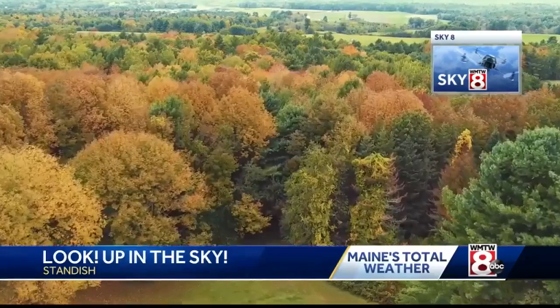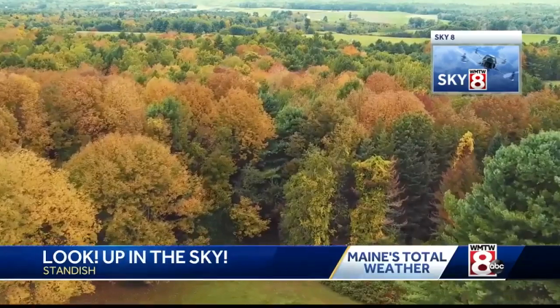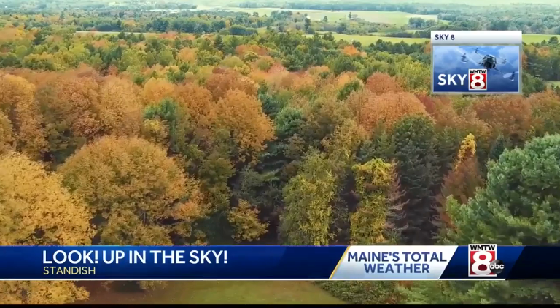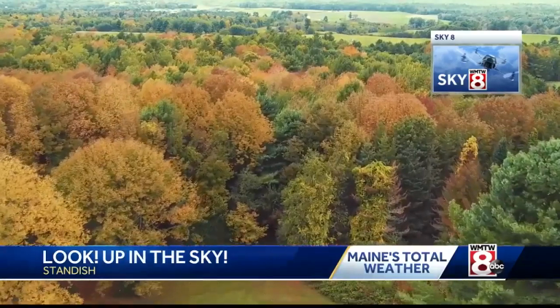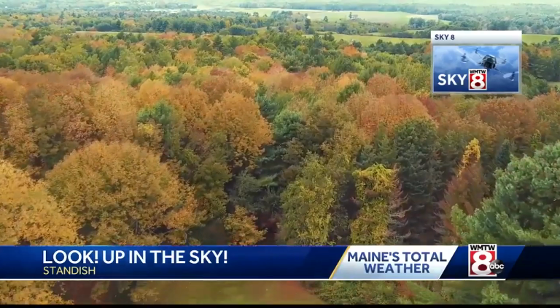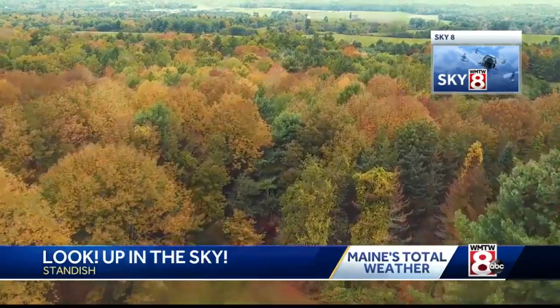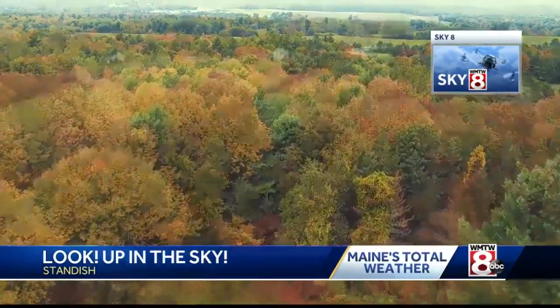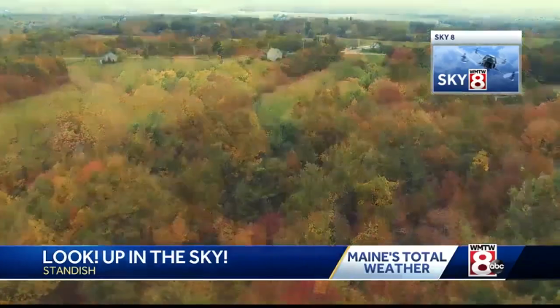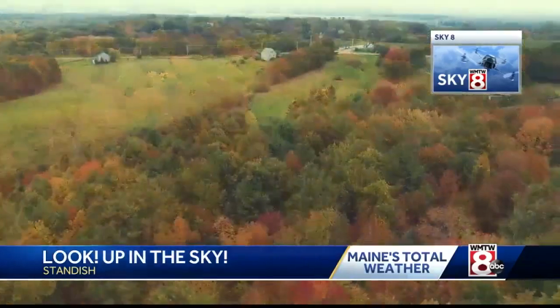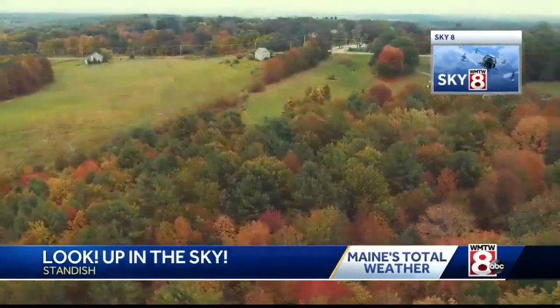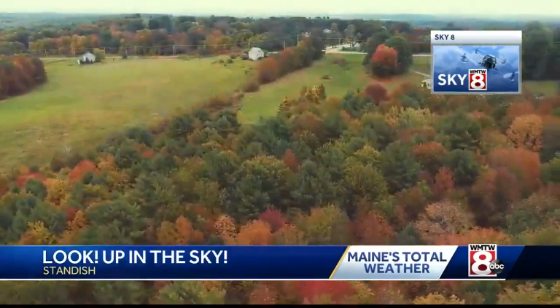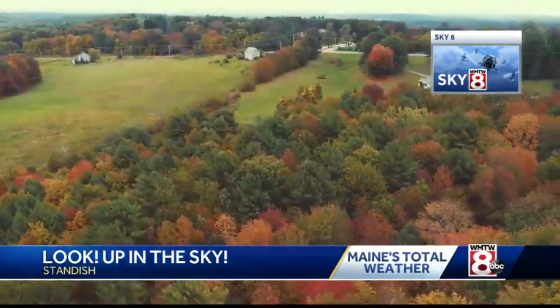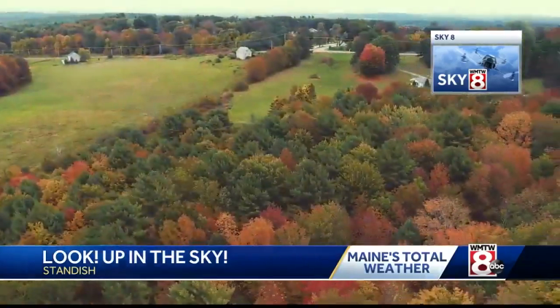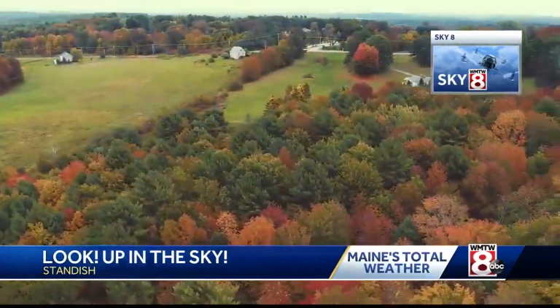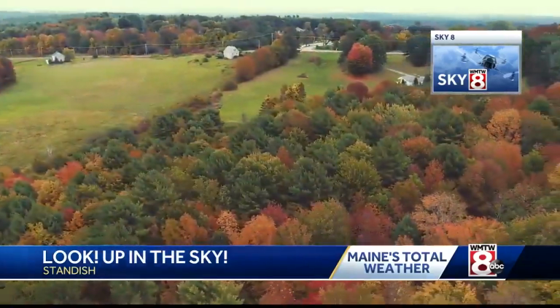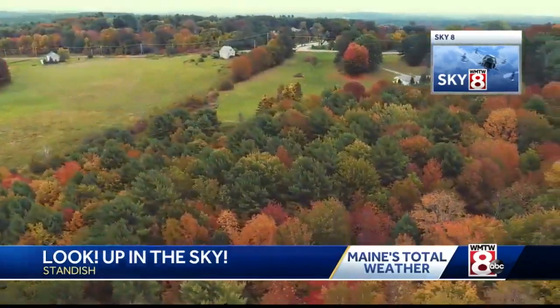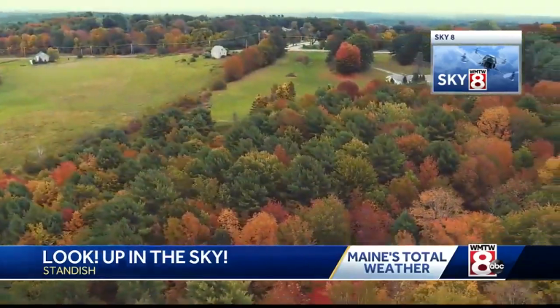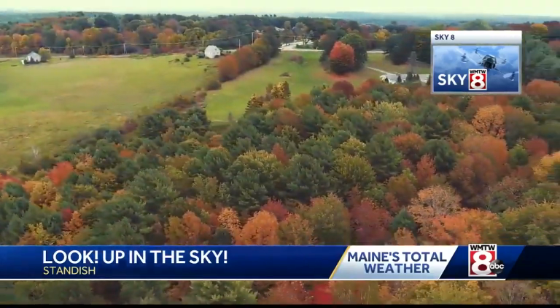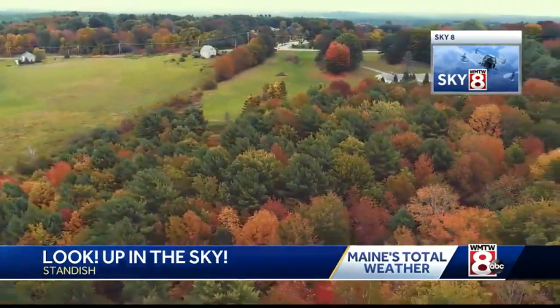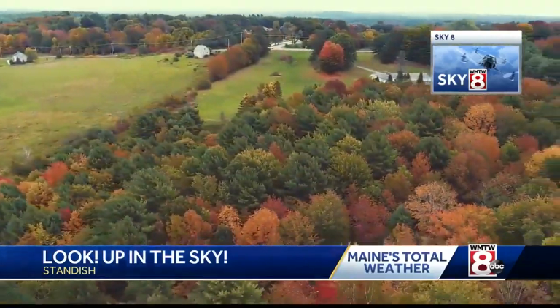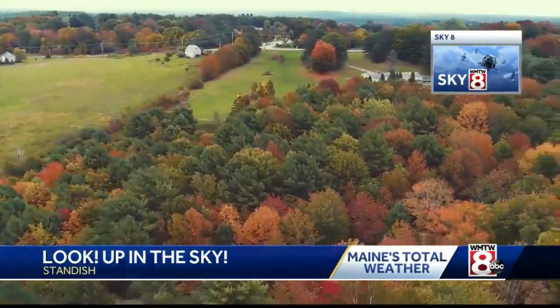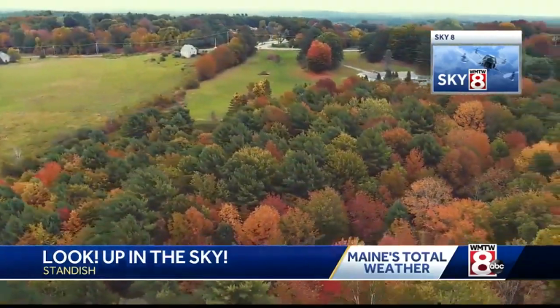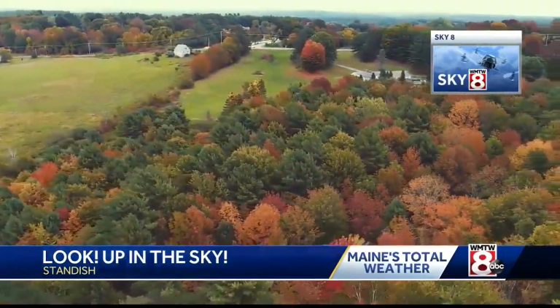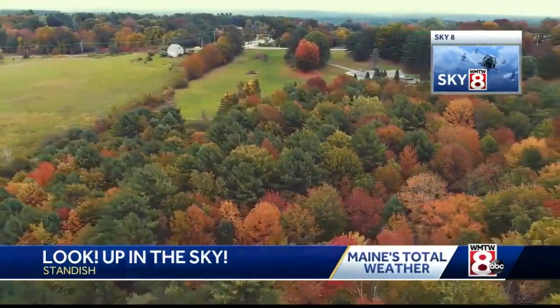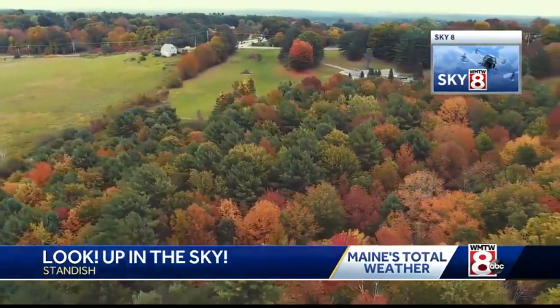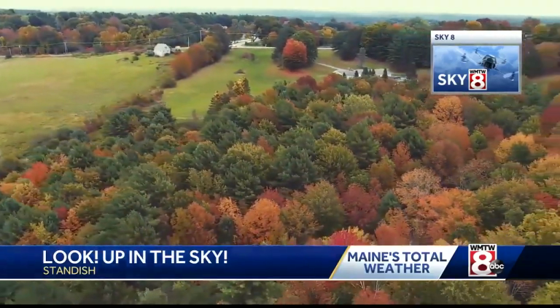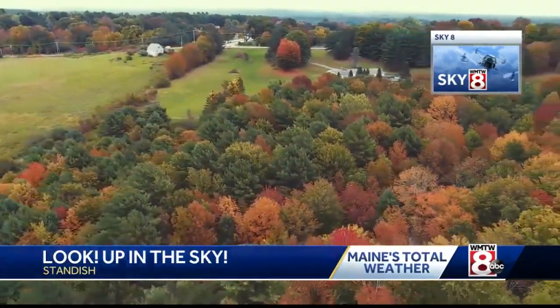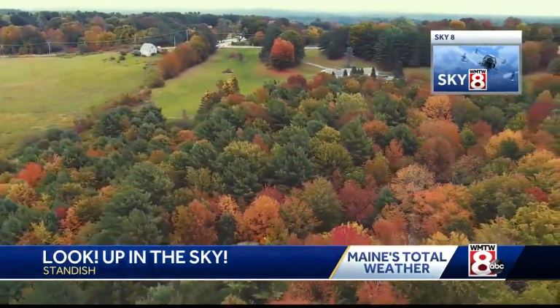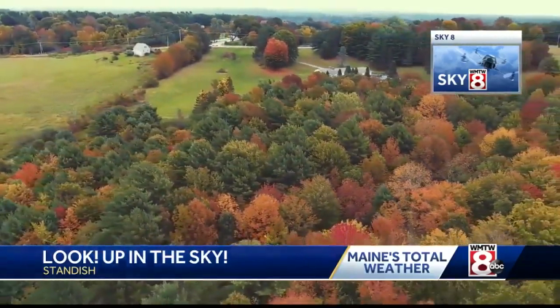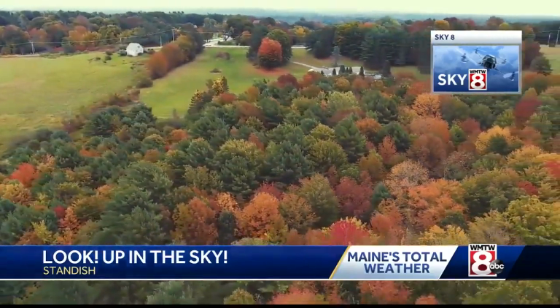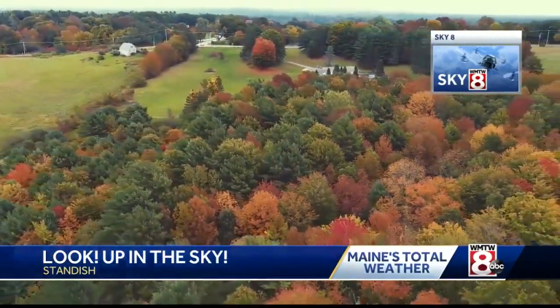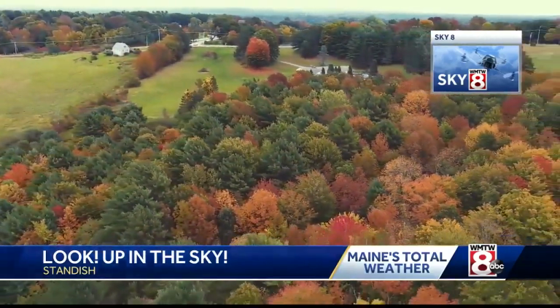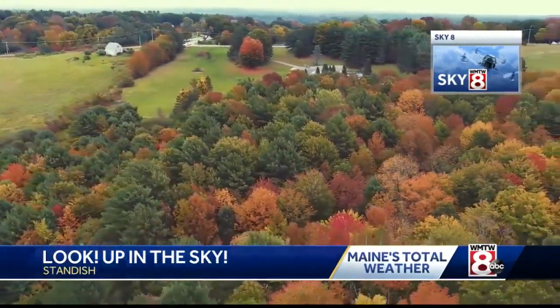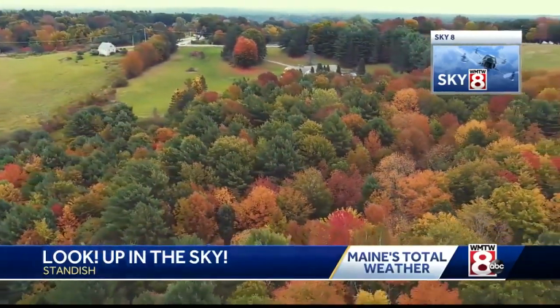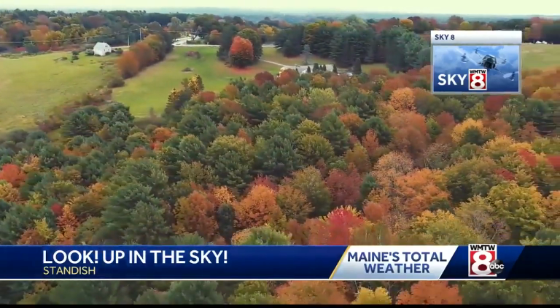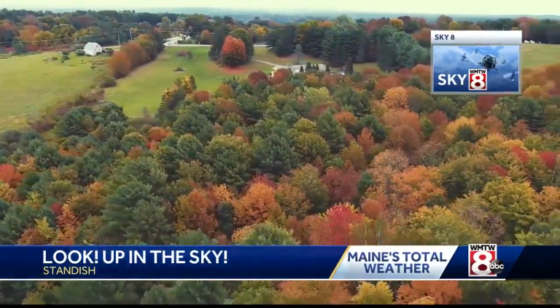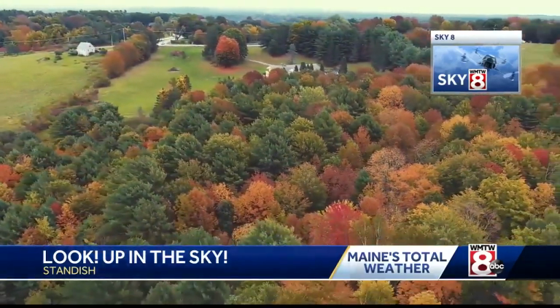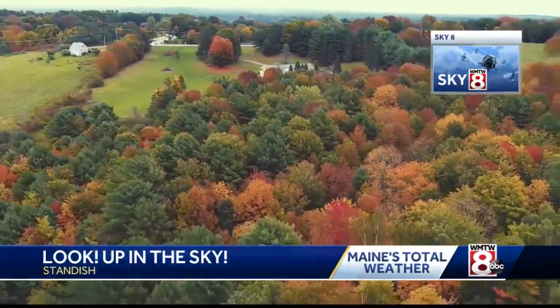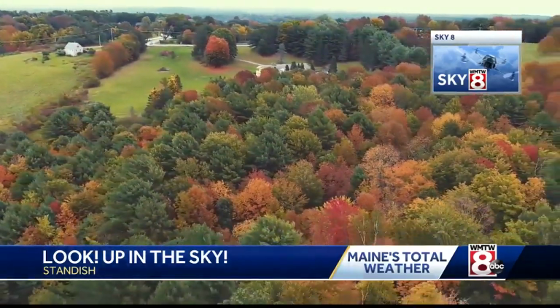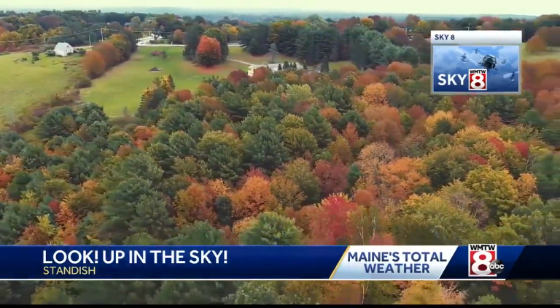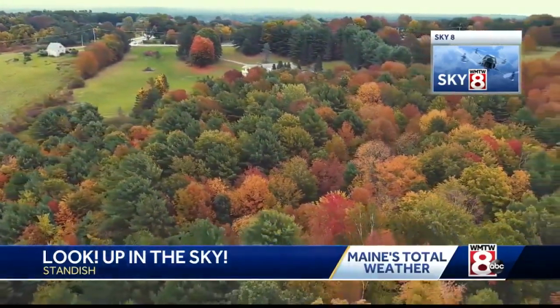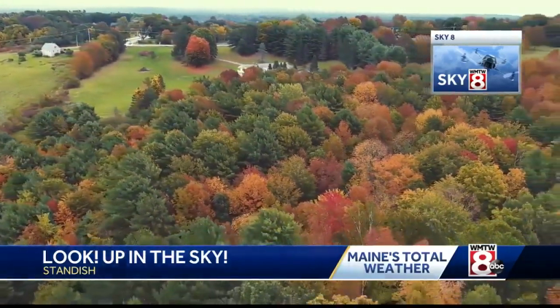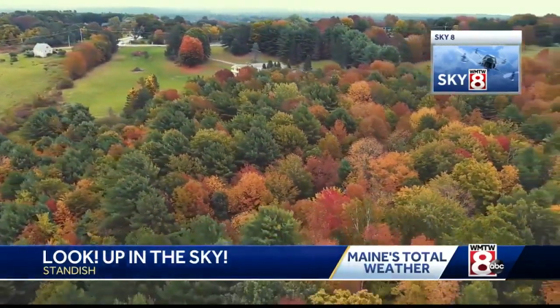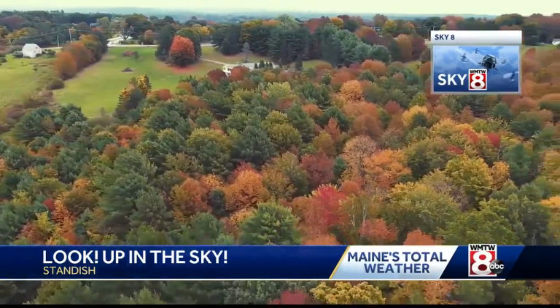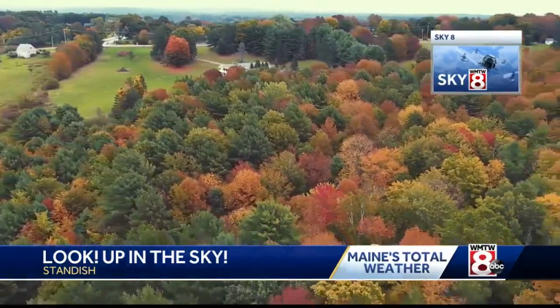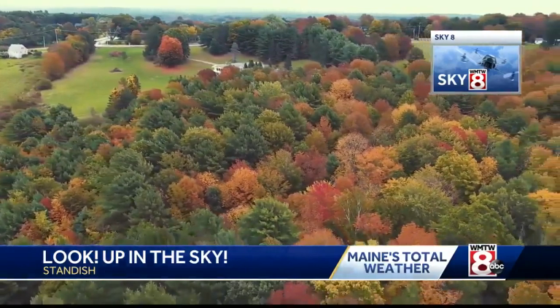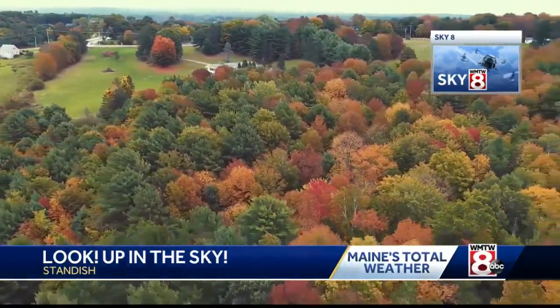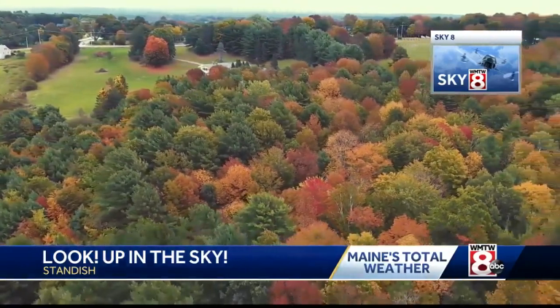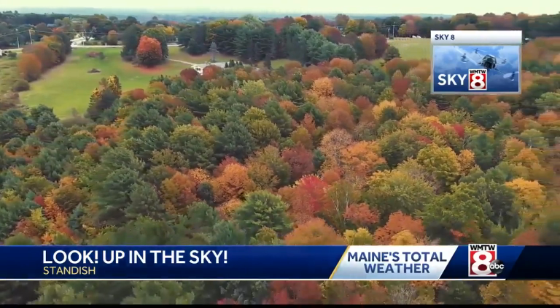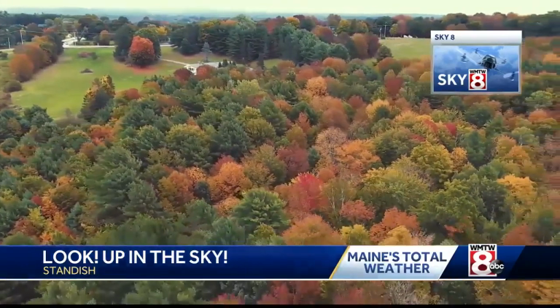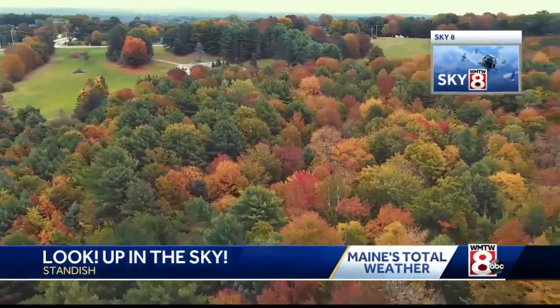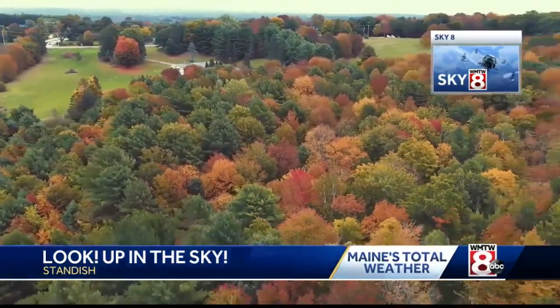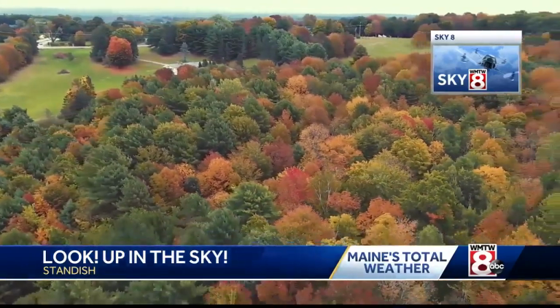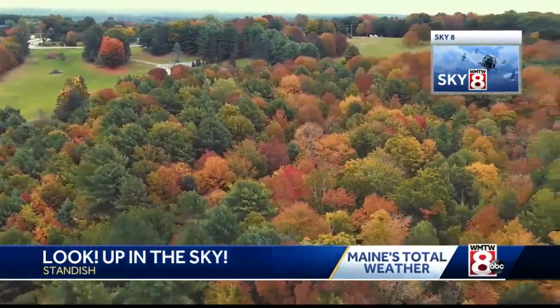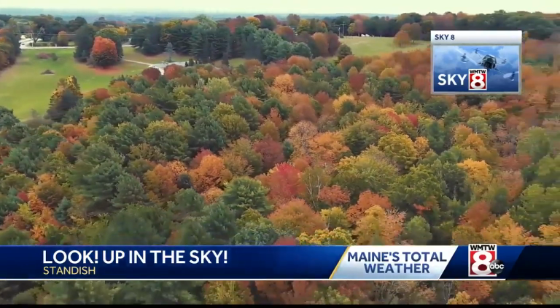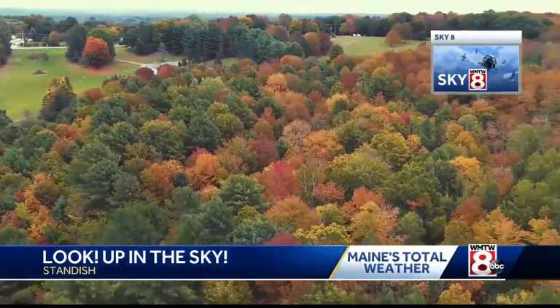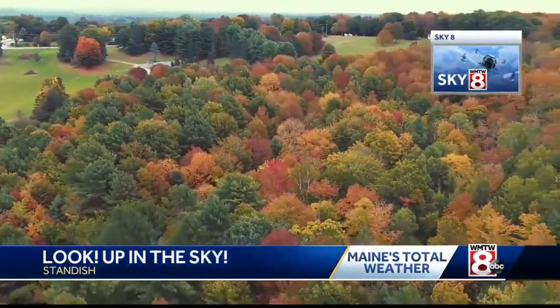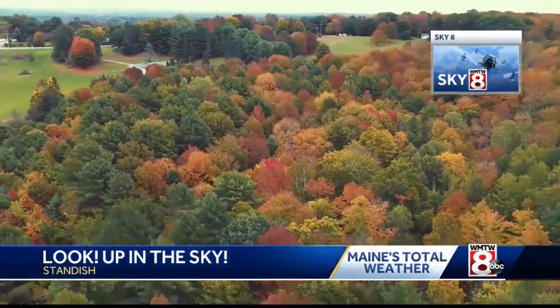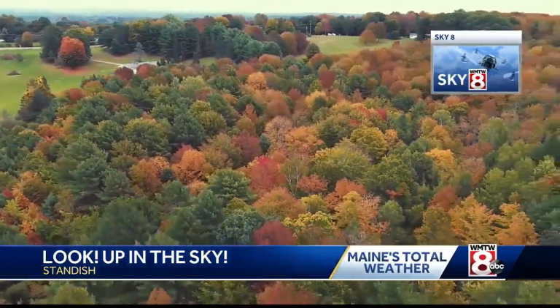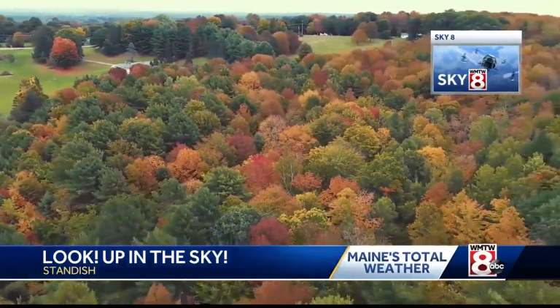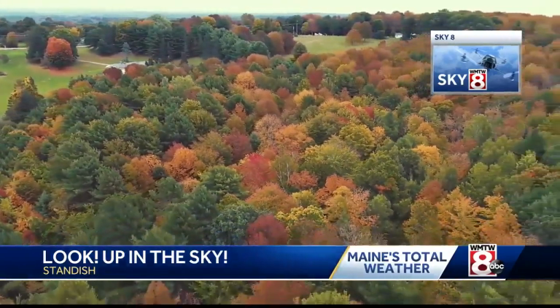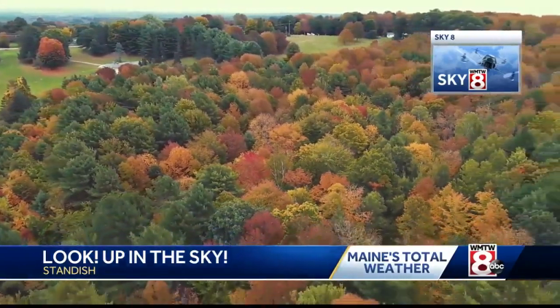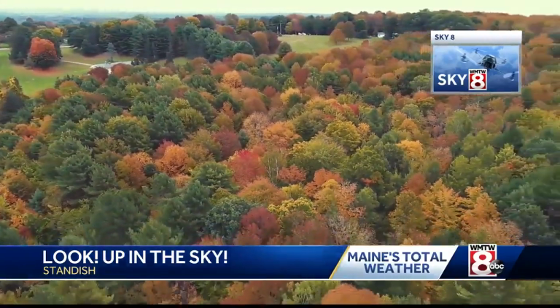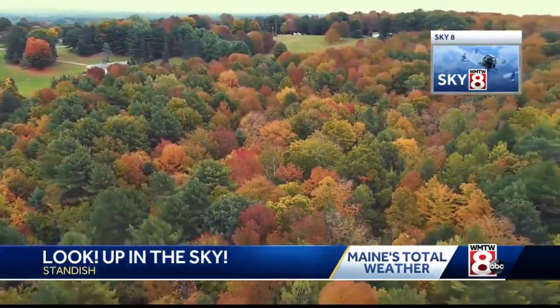It's fall foliage coming in from the Sebago Lake area, thanks to our brand new drone Sky 8. And that's a perfect way to check it out — the view from atop, bird's eye view.